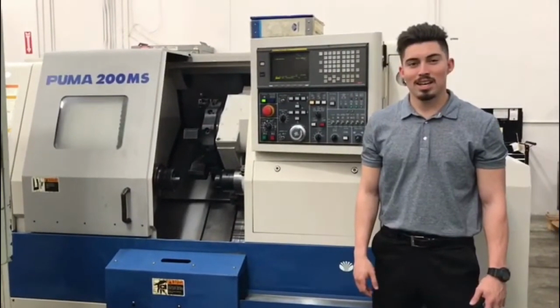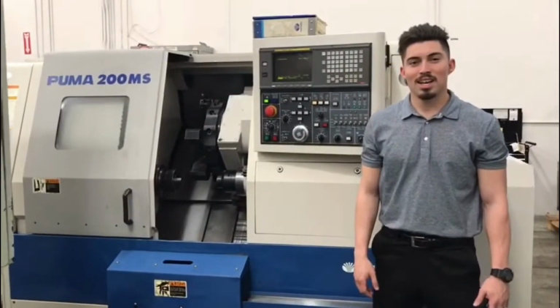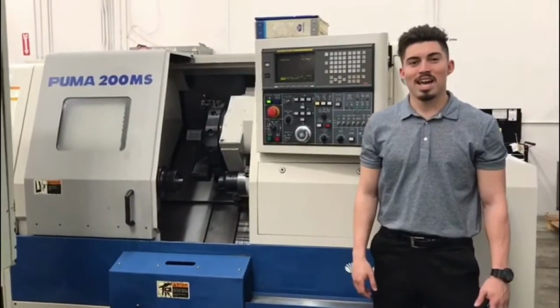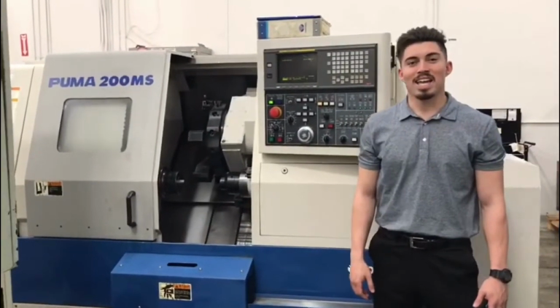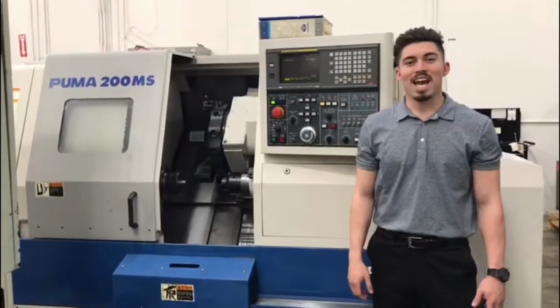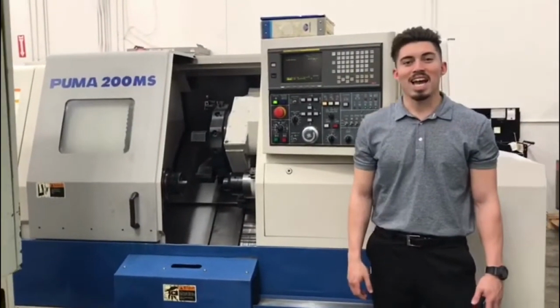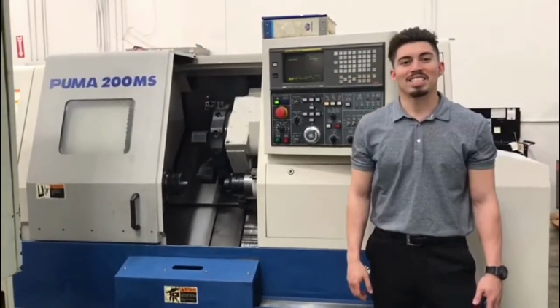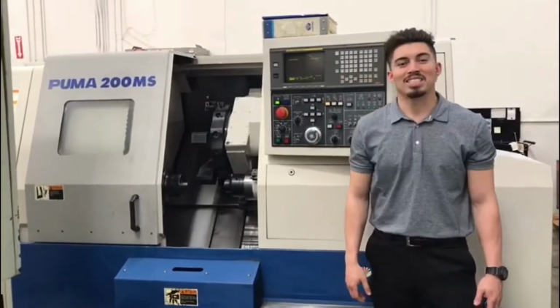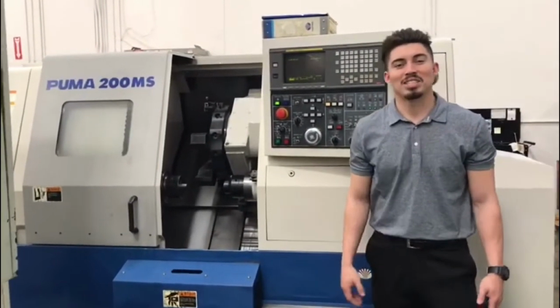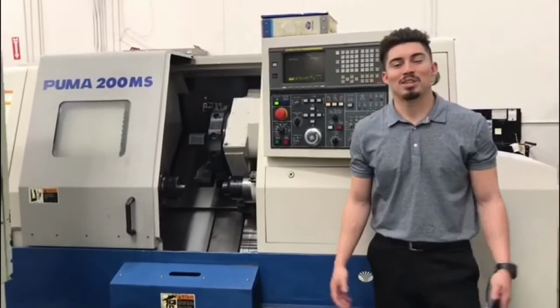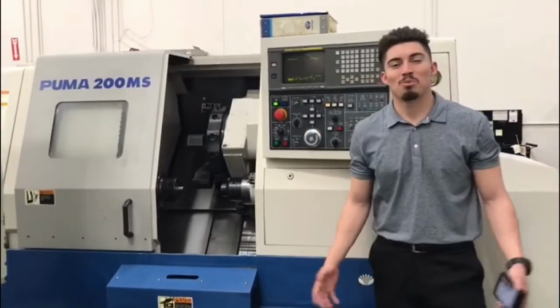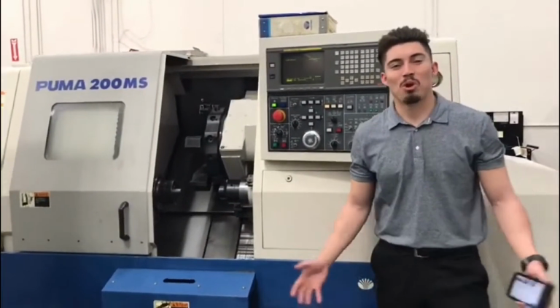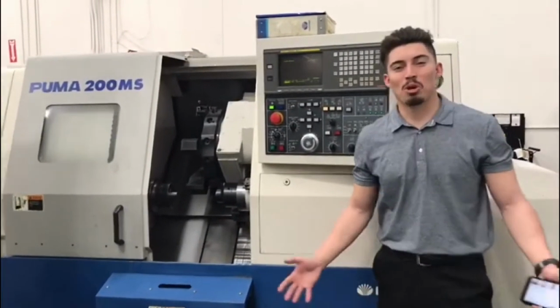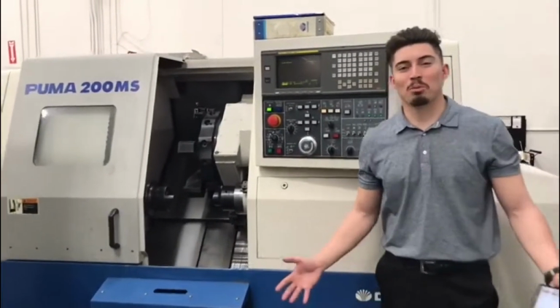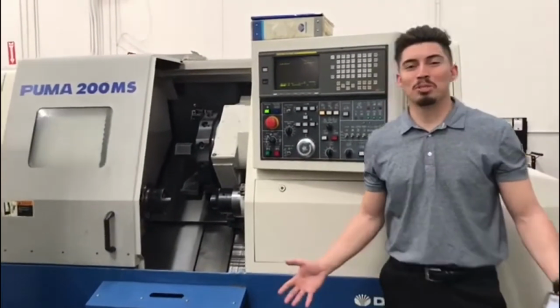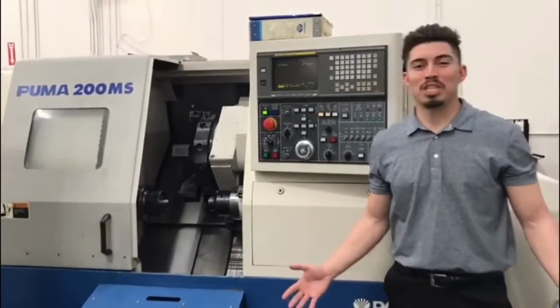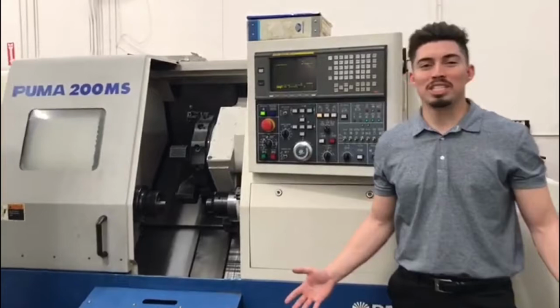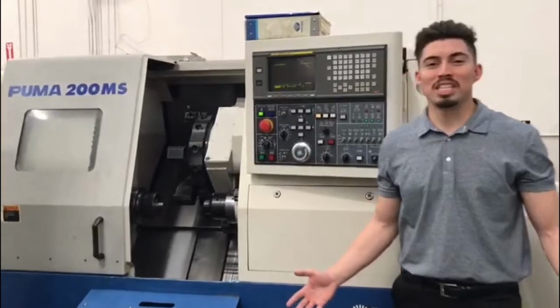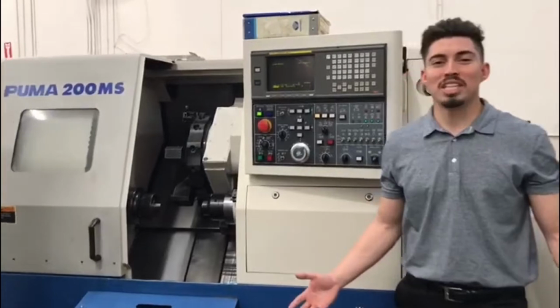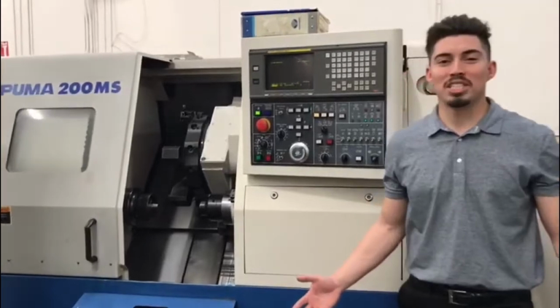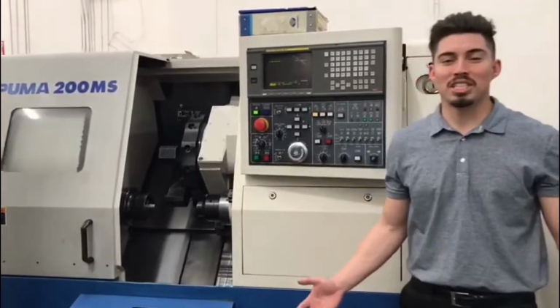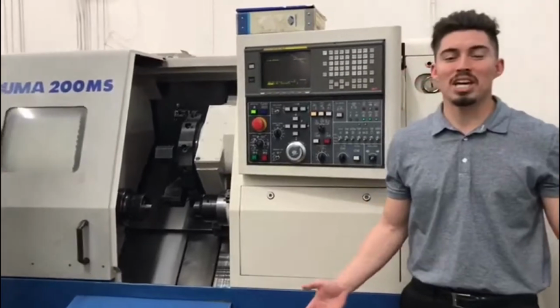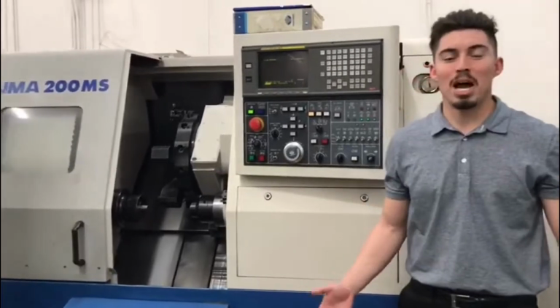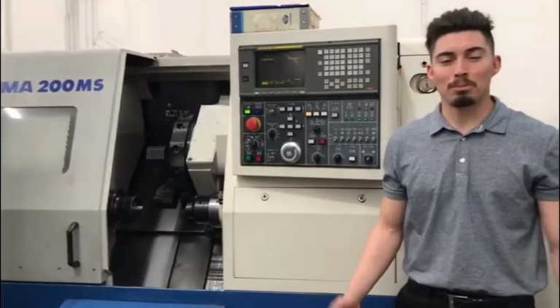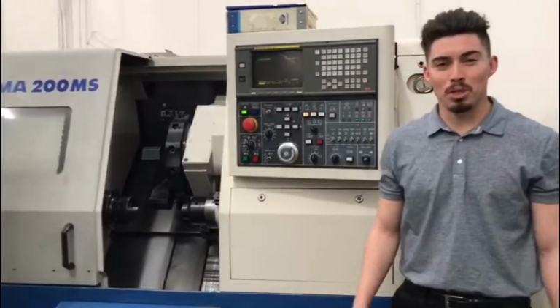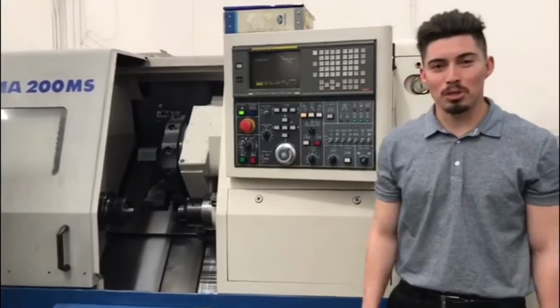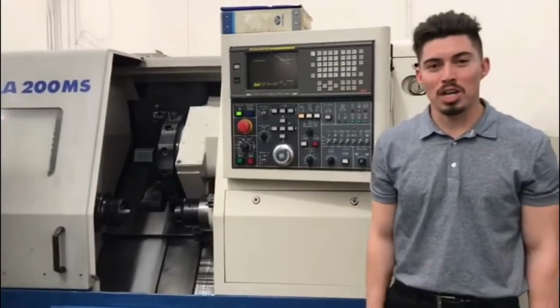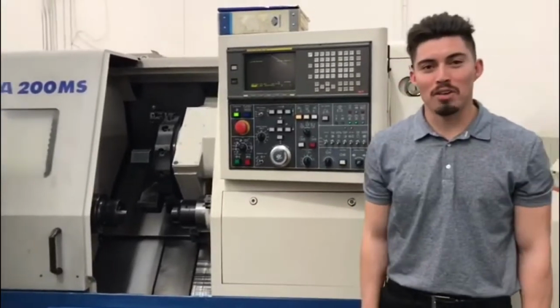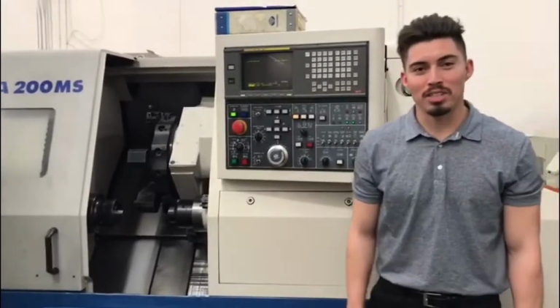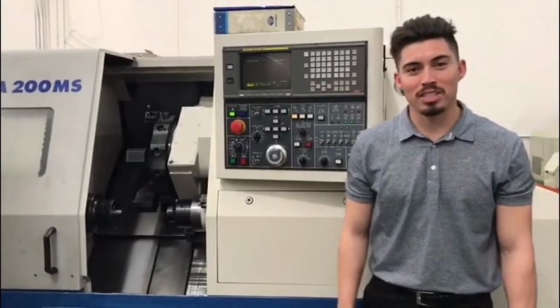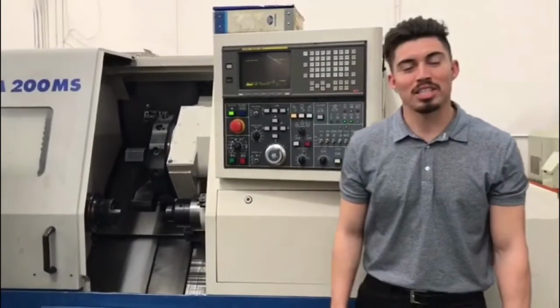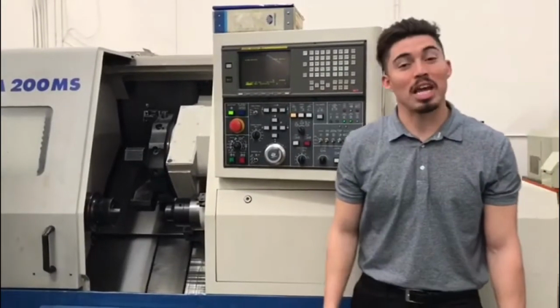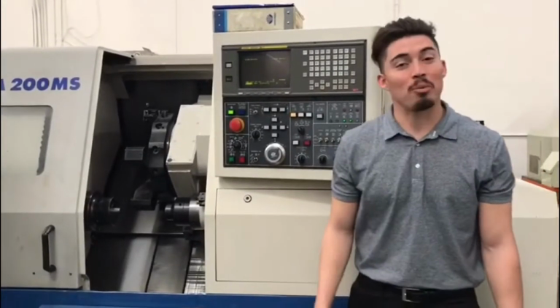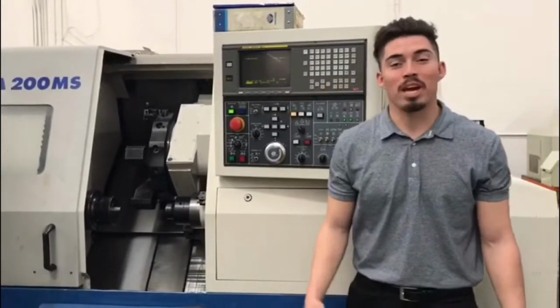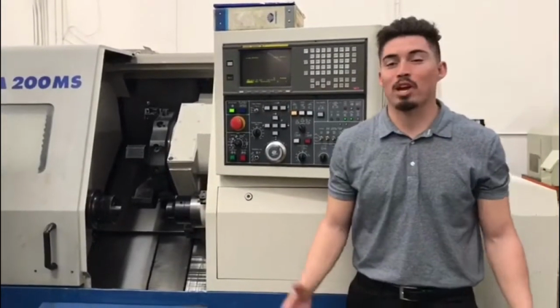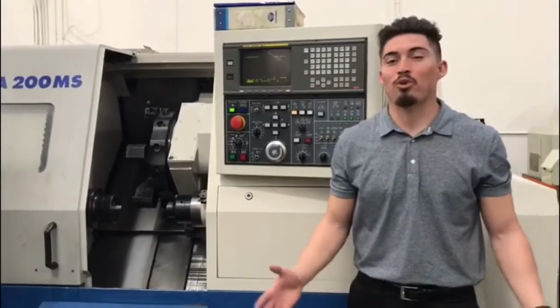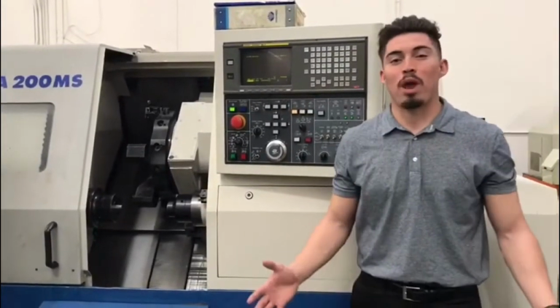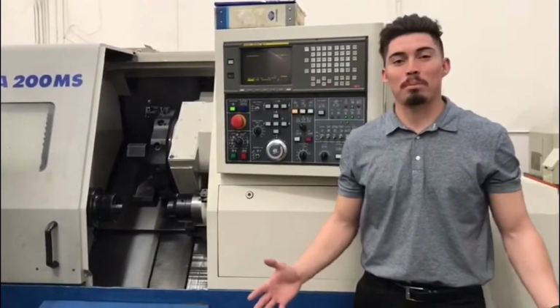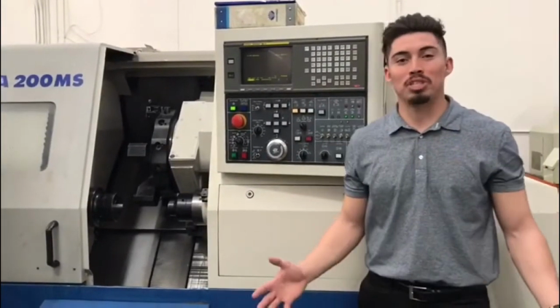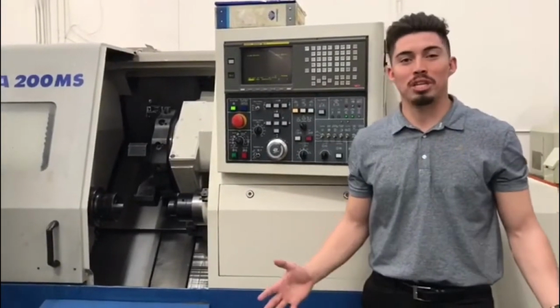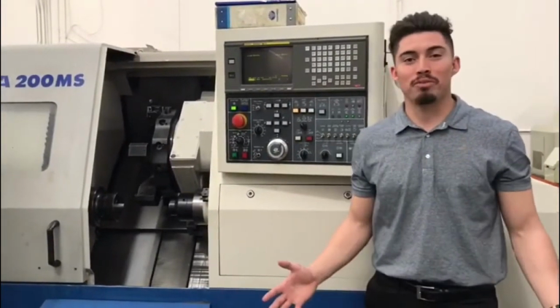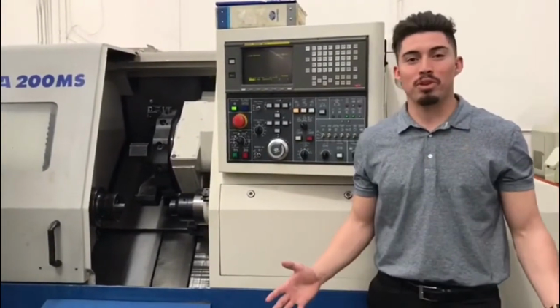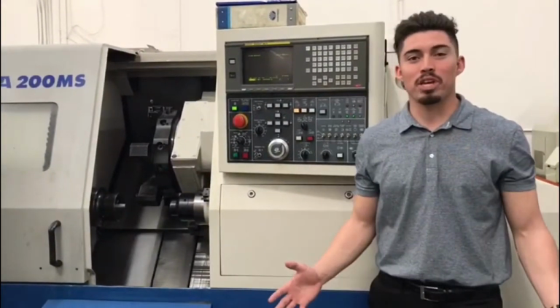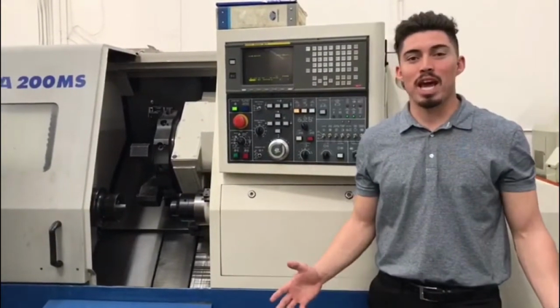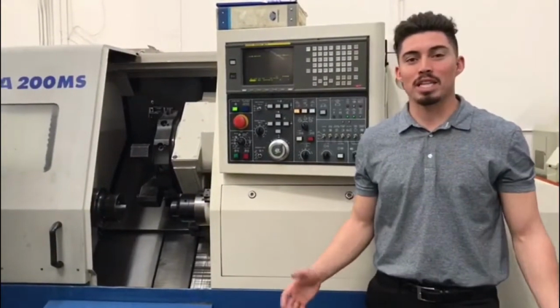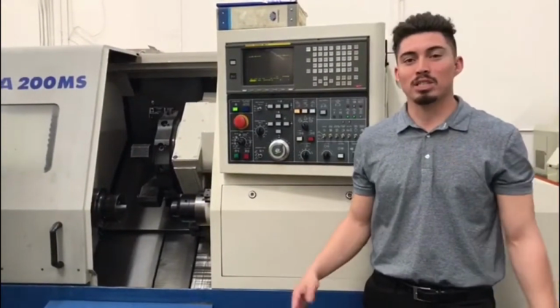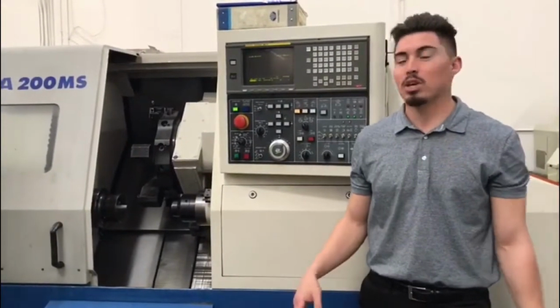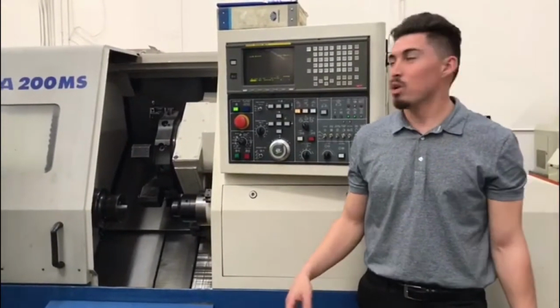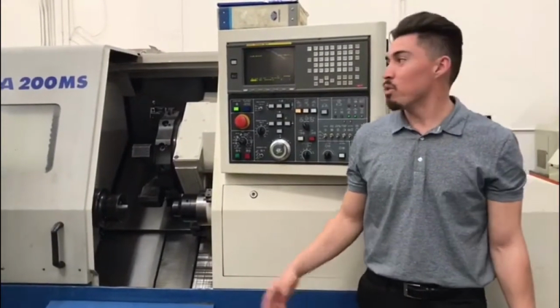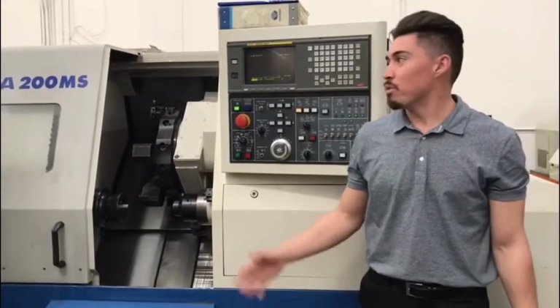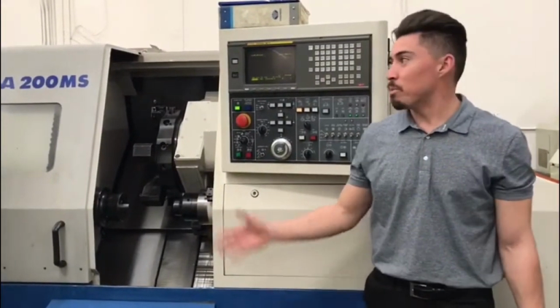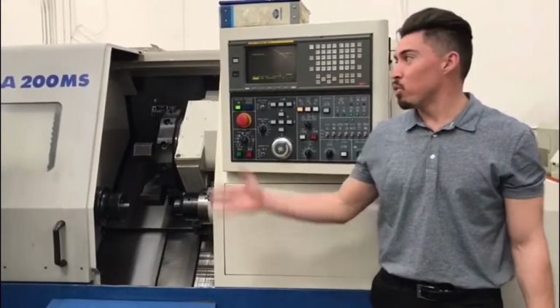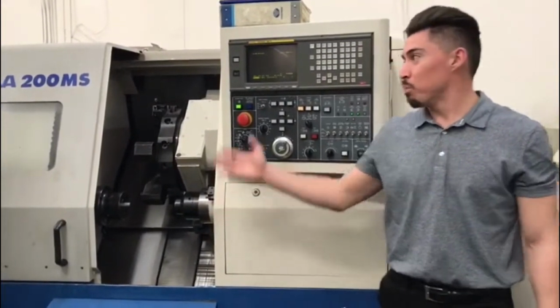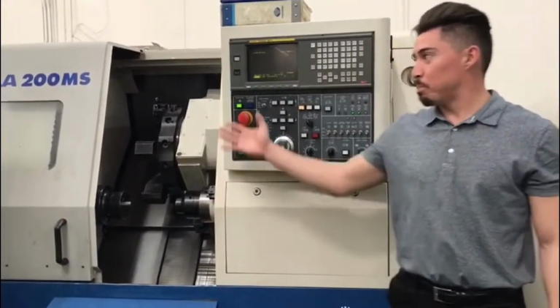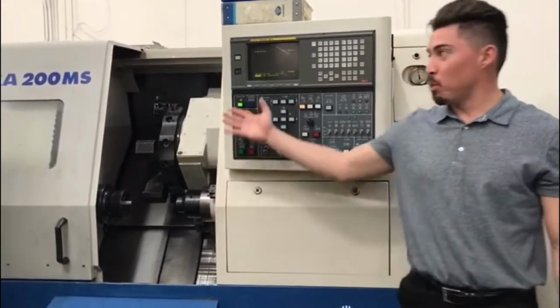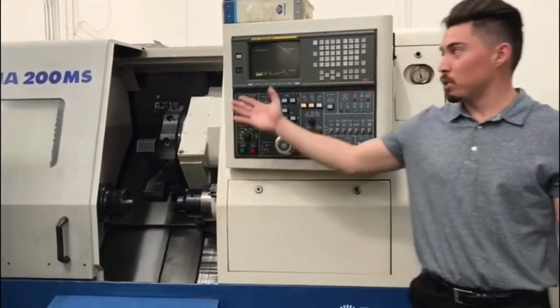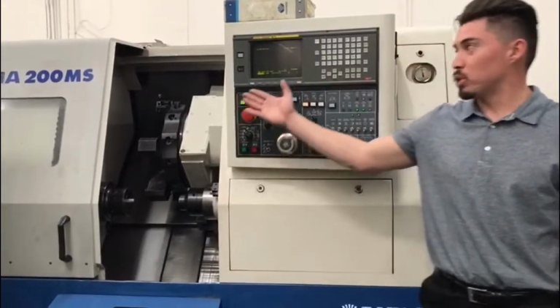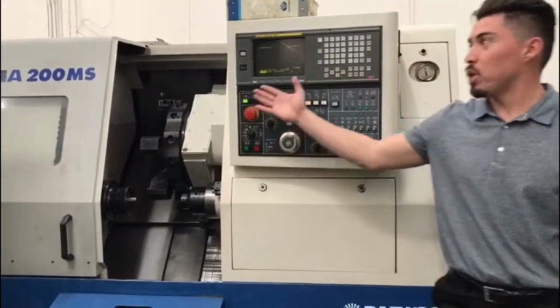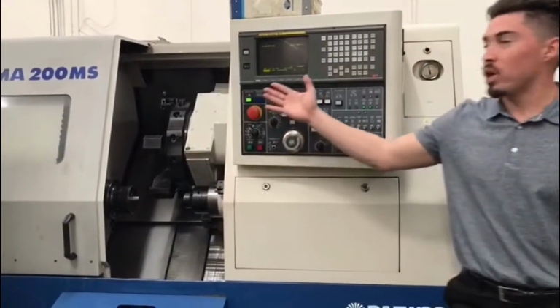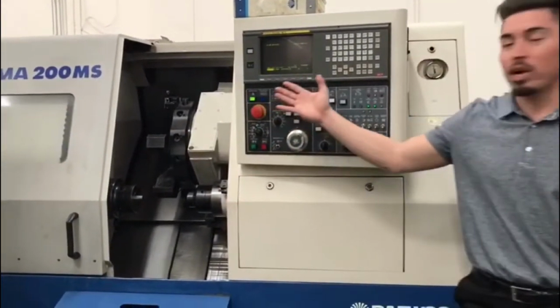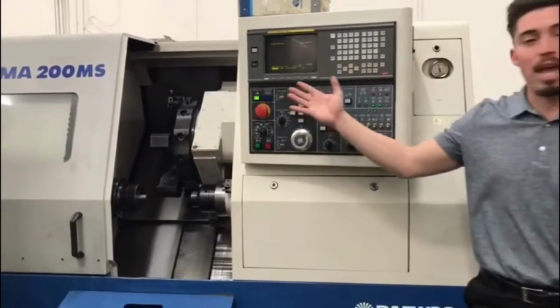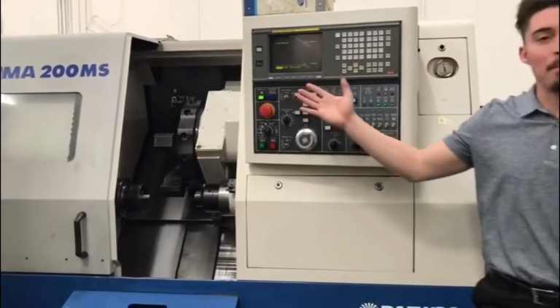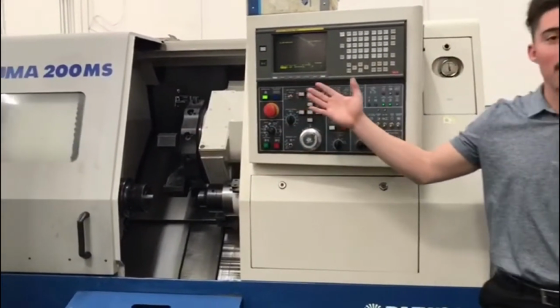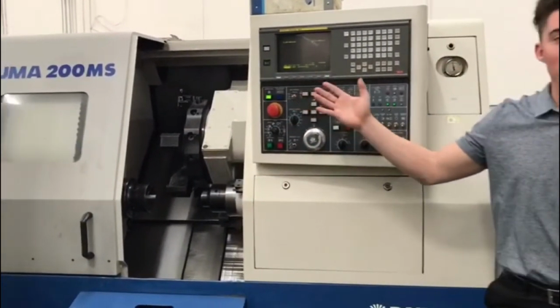Hey guys, welcome to Machine Station. I'm Joe Chavez. Today we got a great machine for you guys. It's a Puma 200 MS.